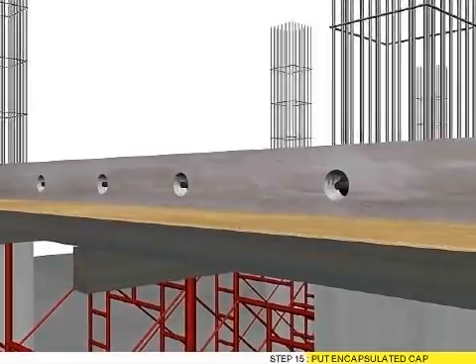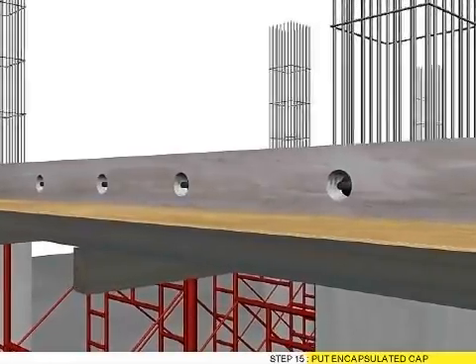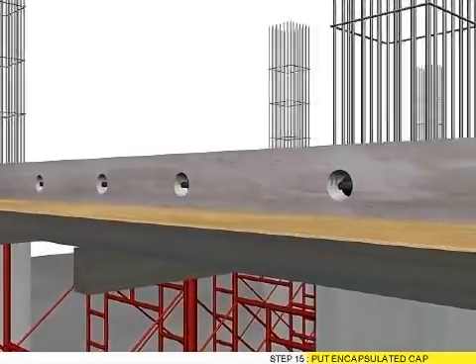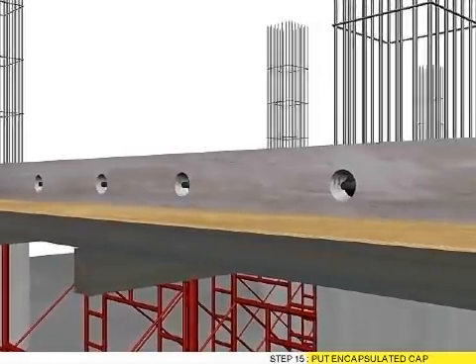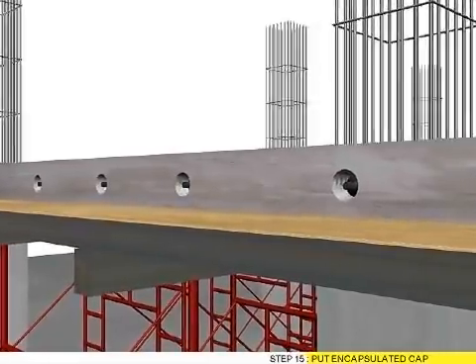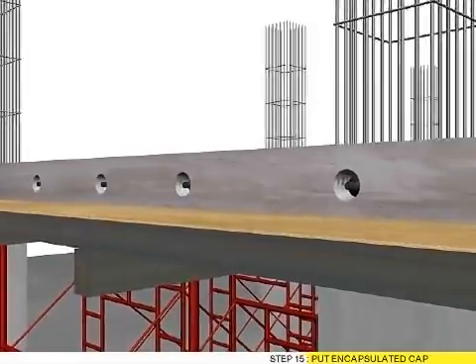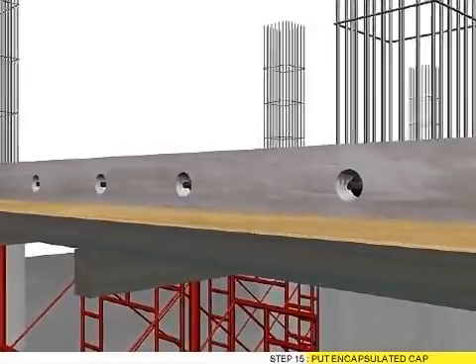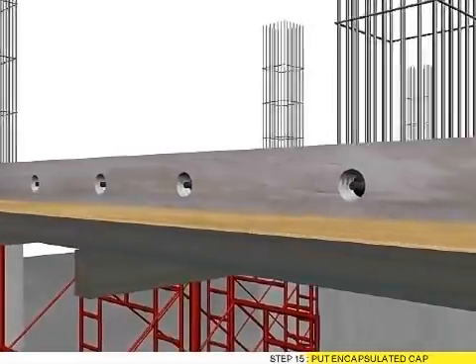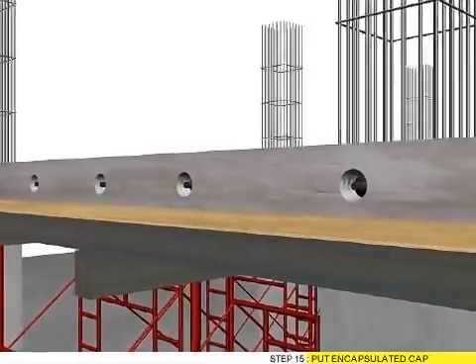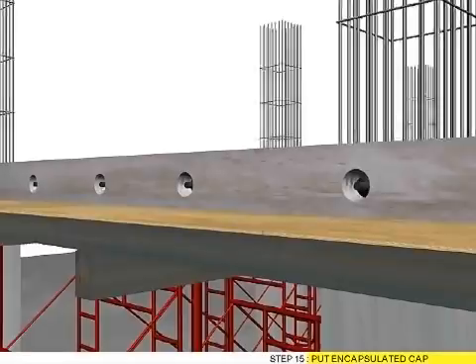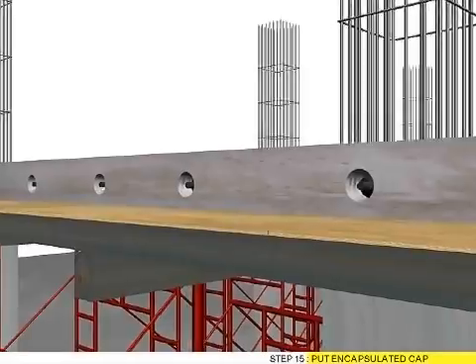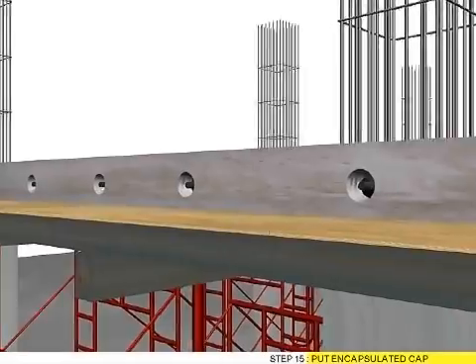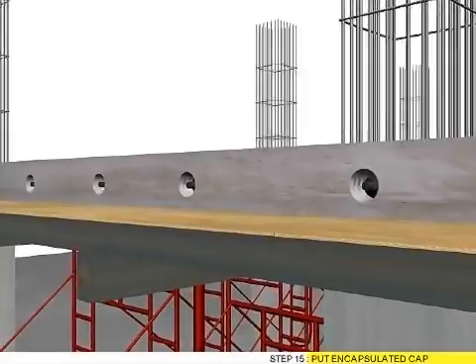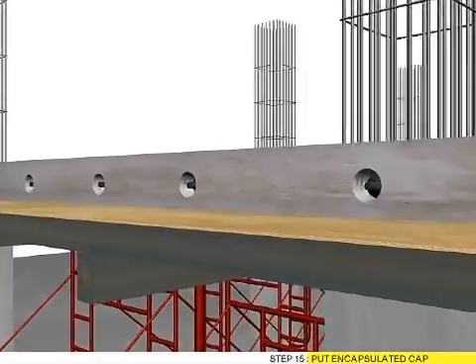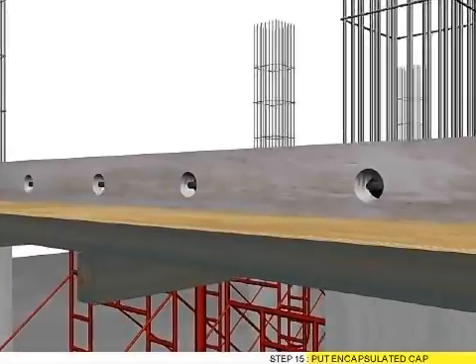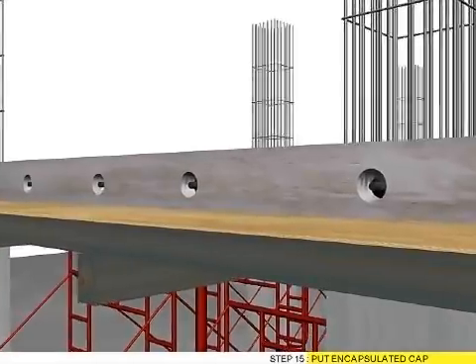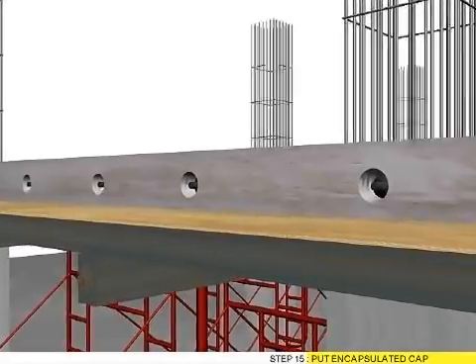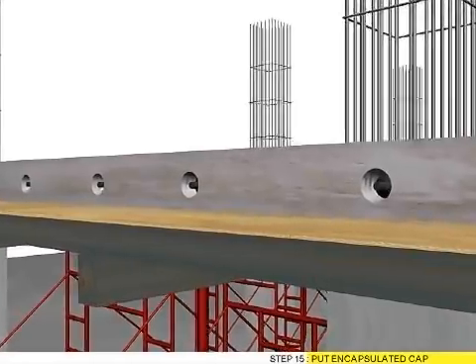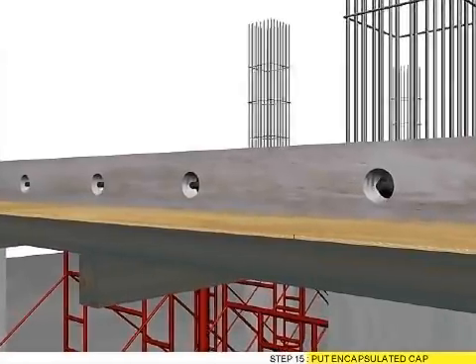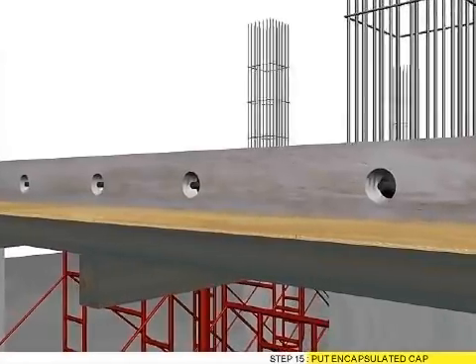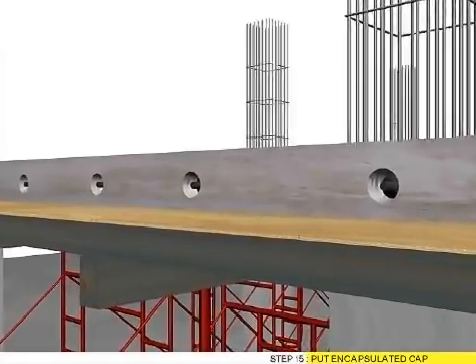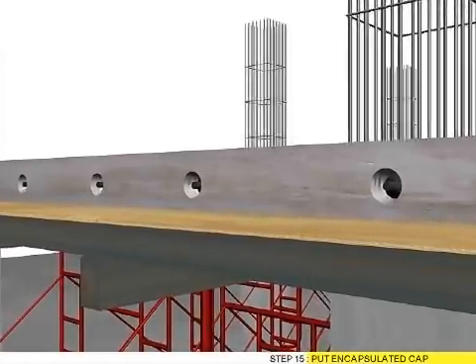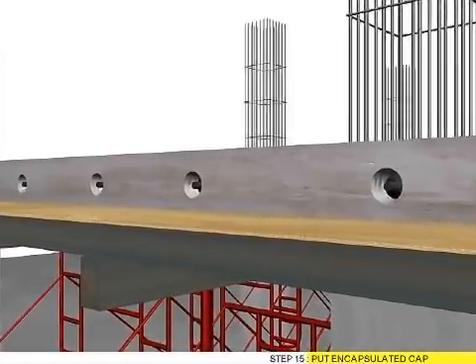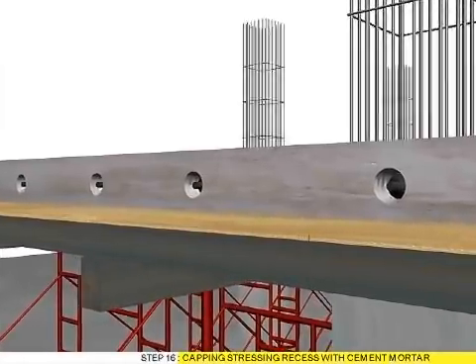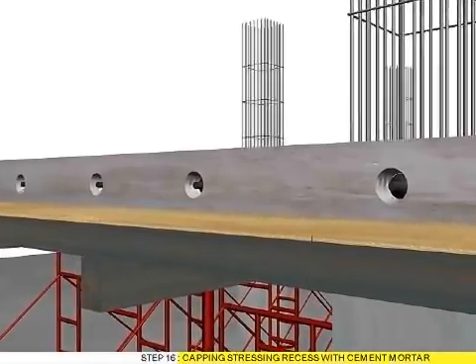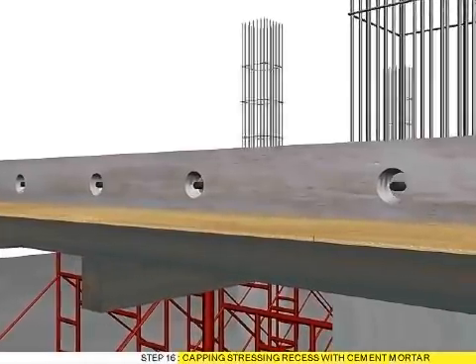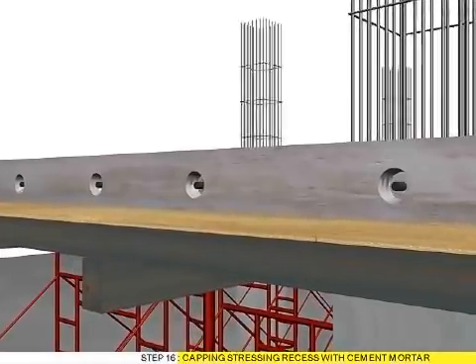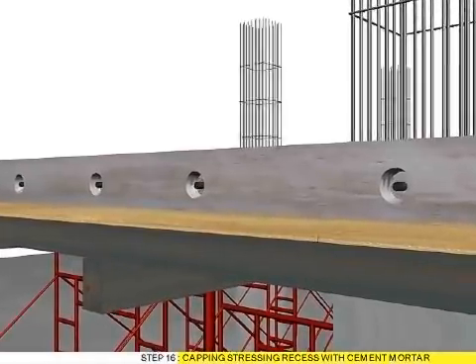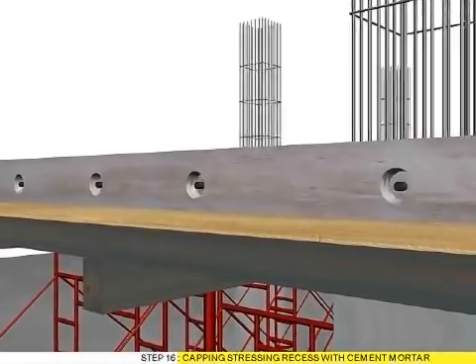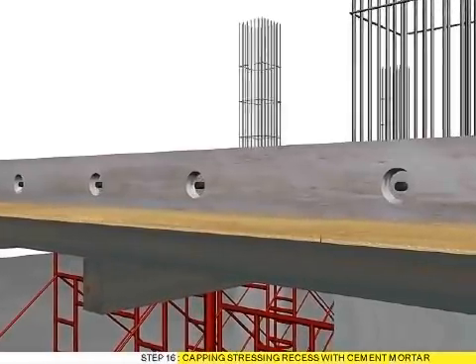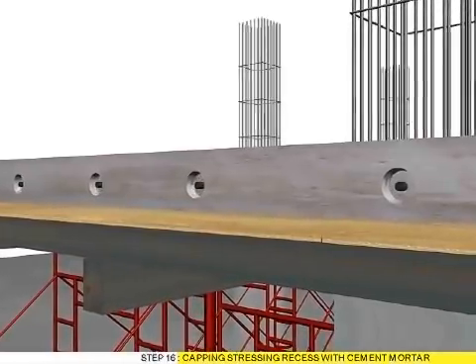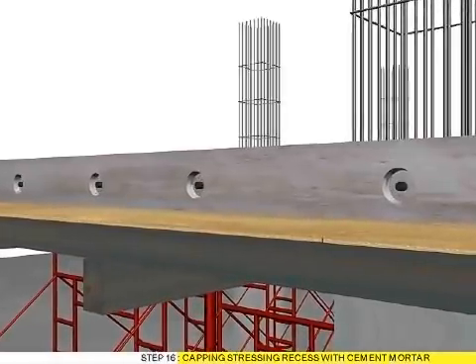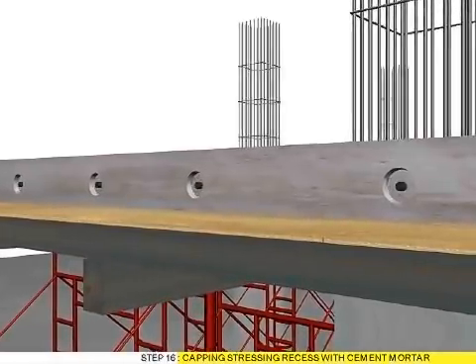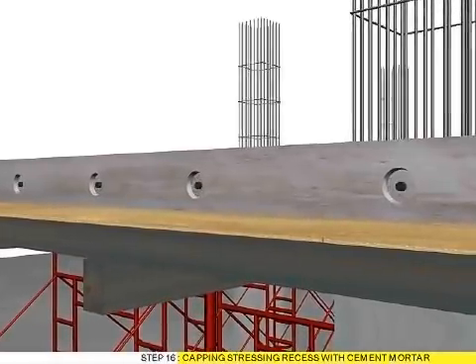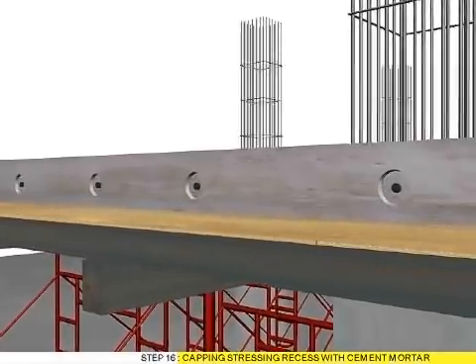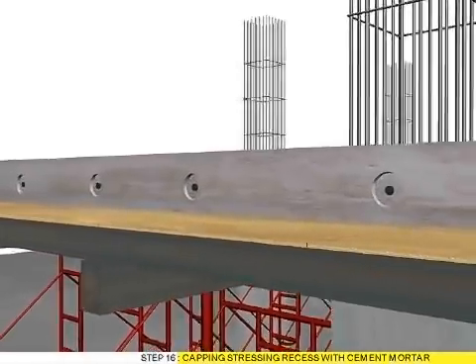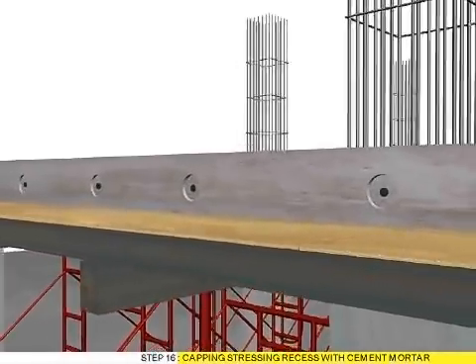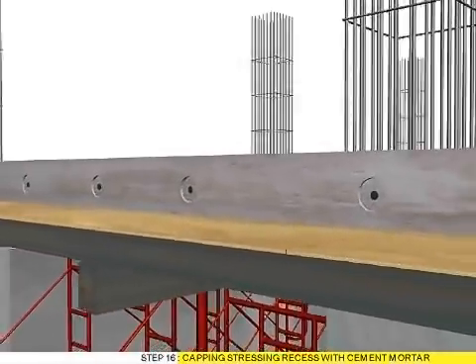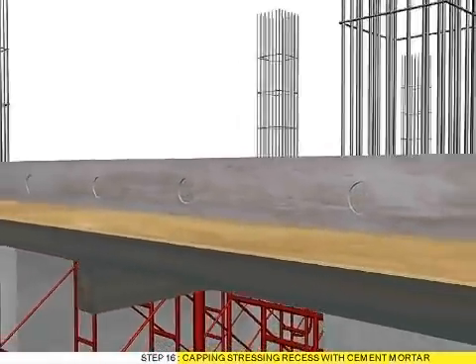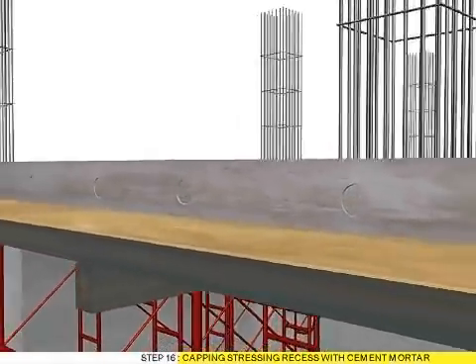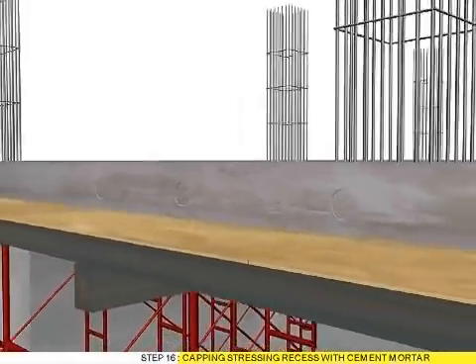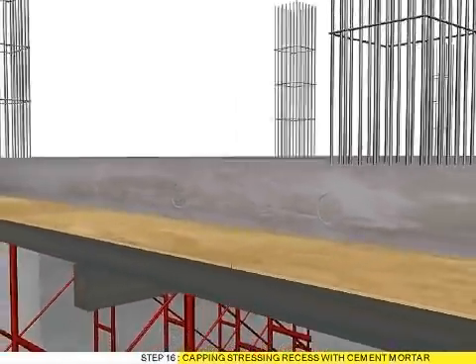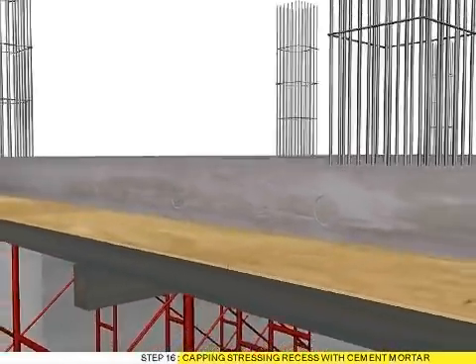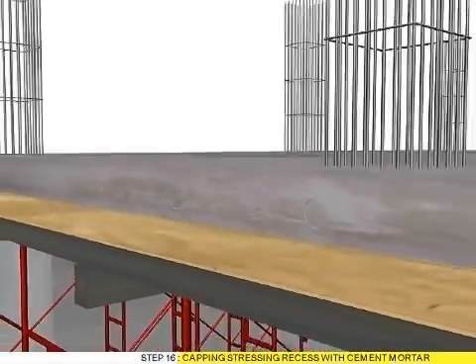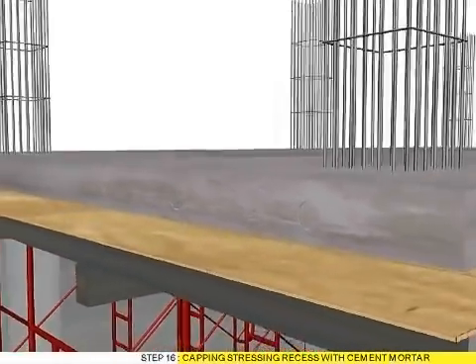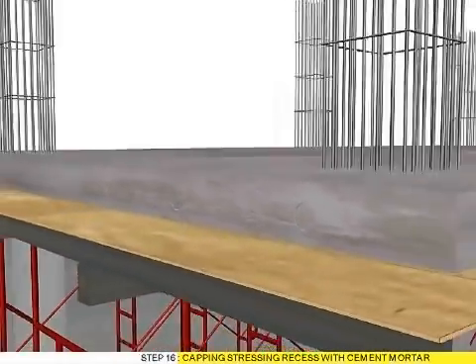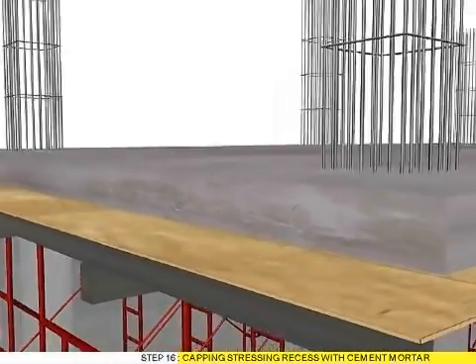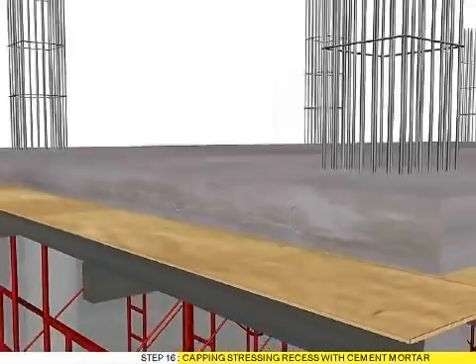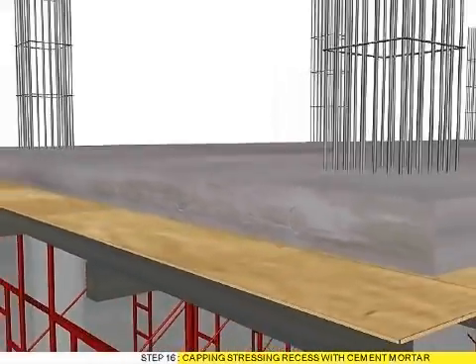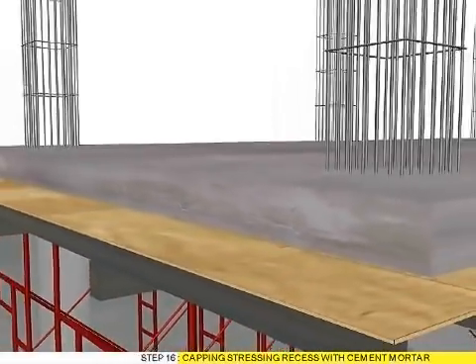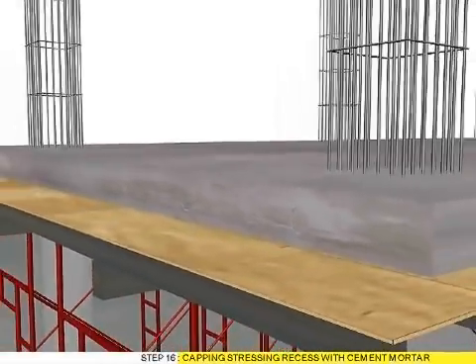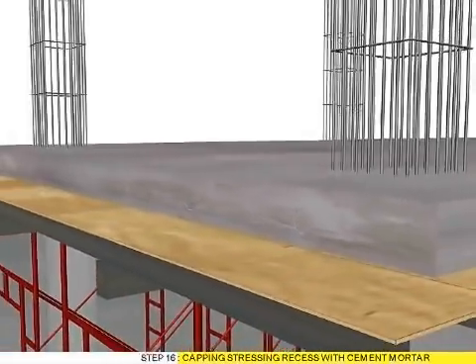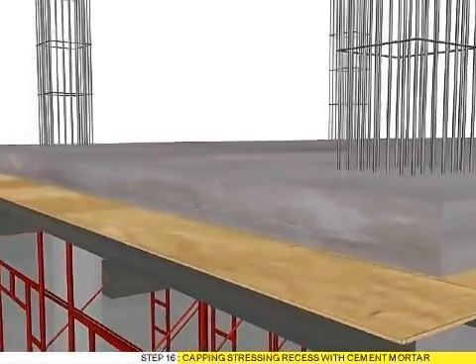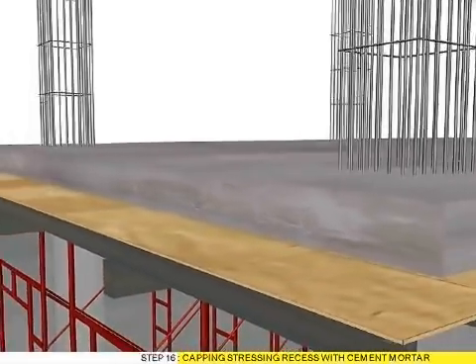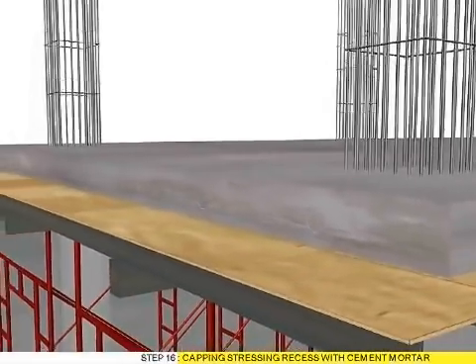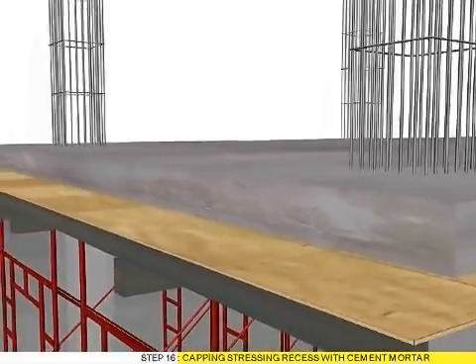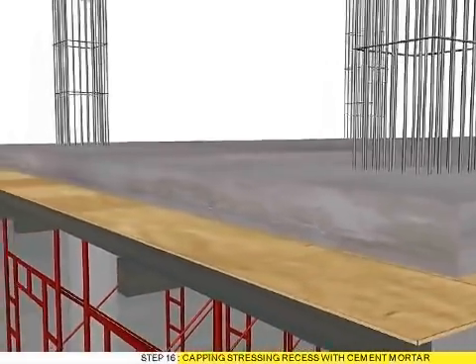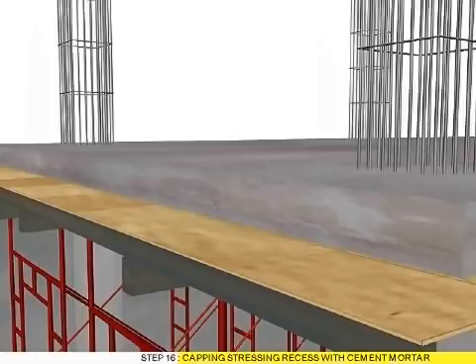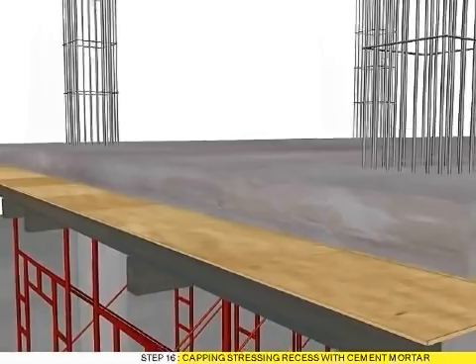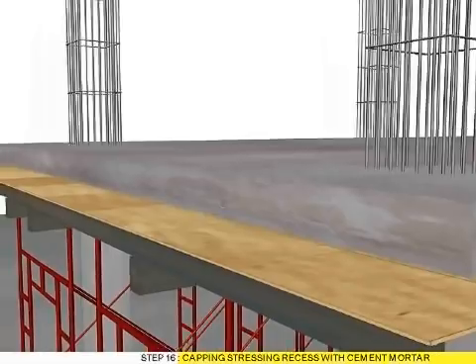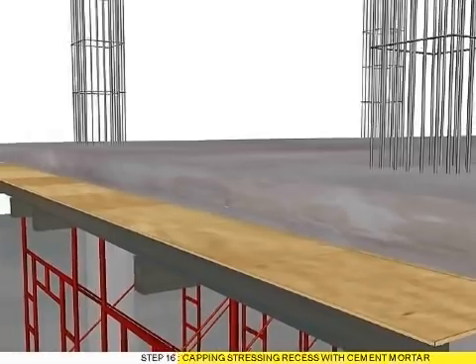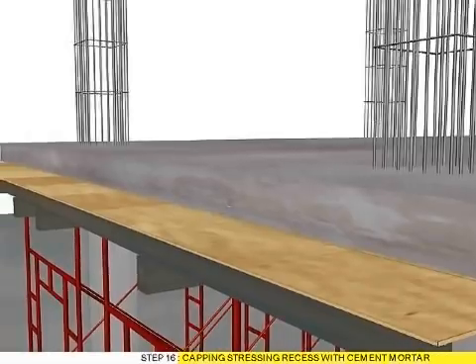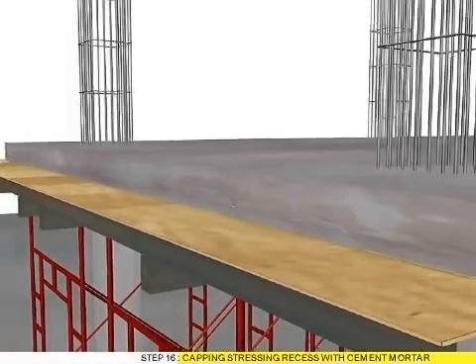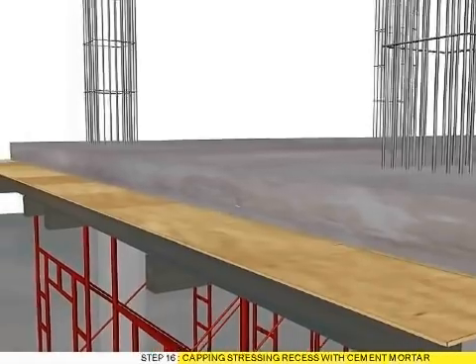Step 15: Put encapsulated cap. Step 16: Capping dressing recess with cement mortar.